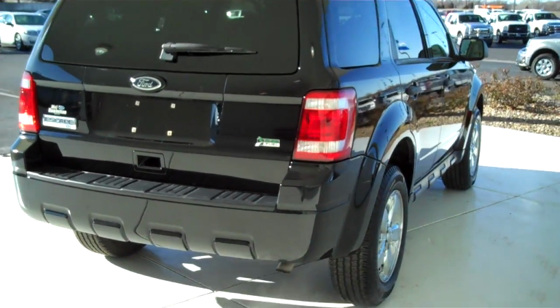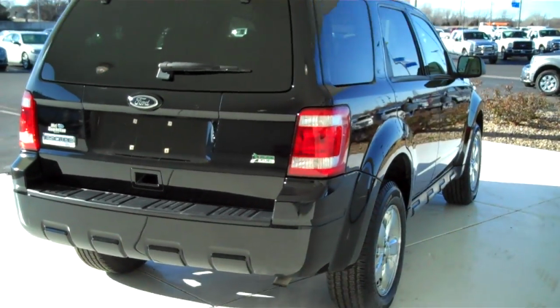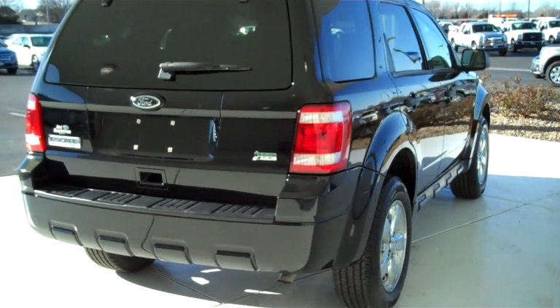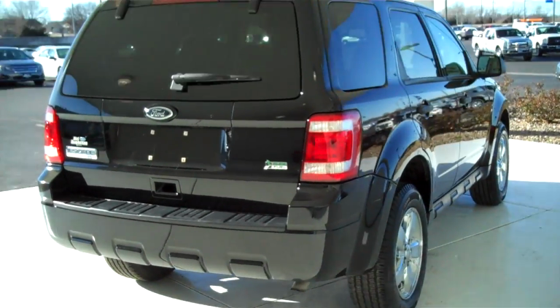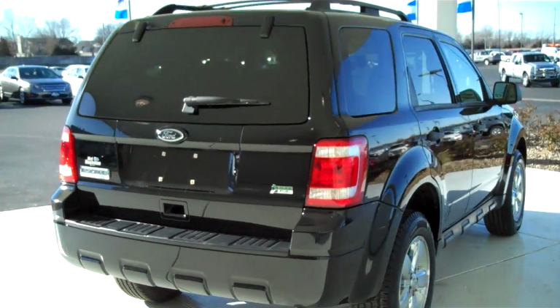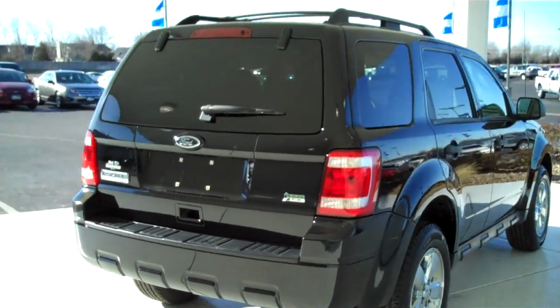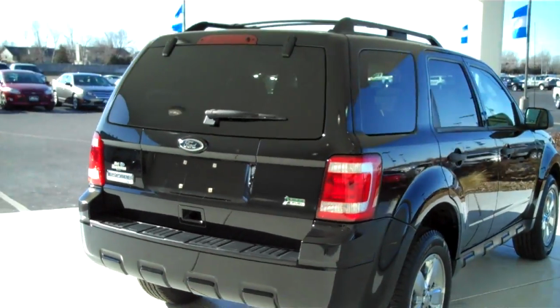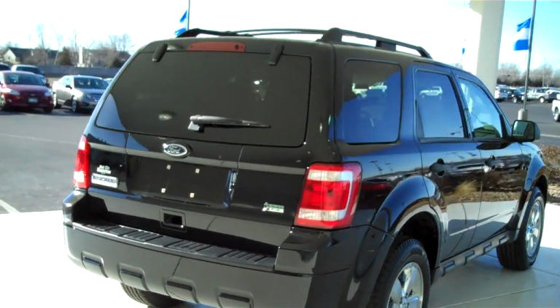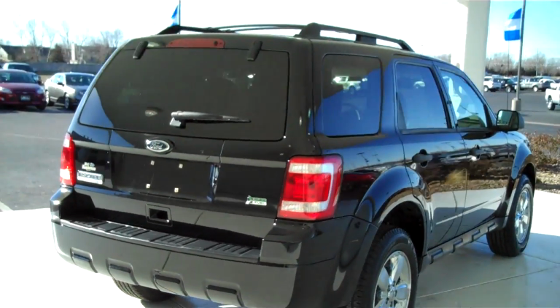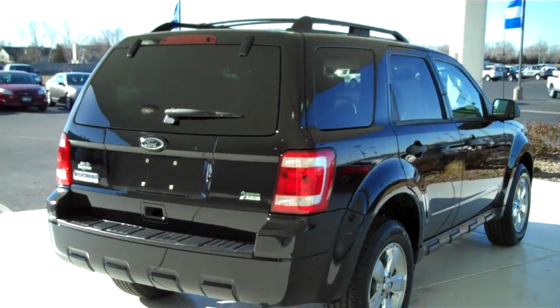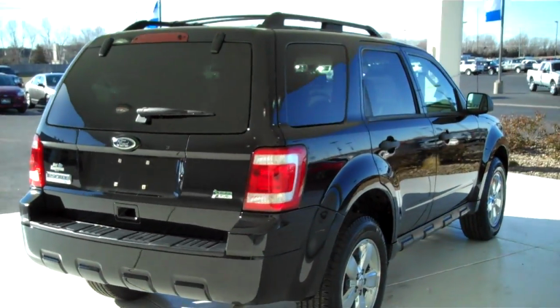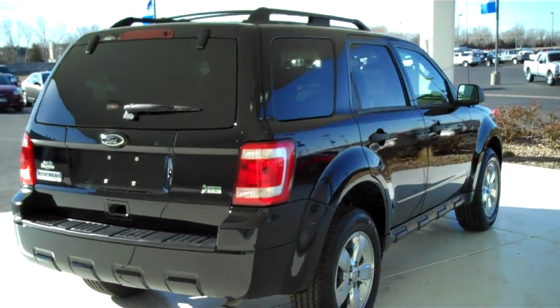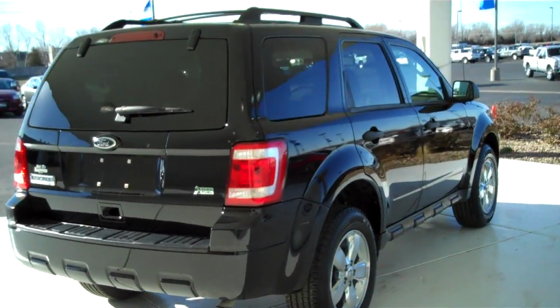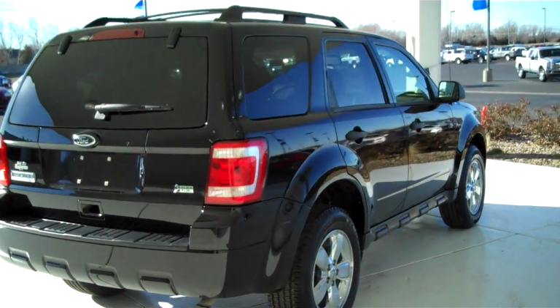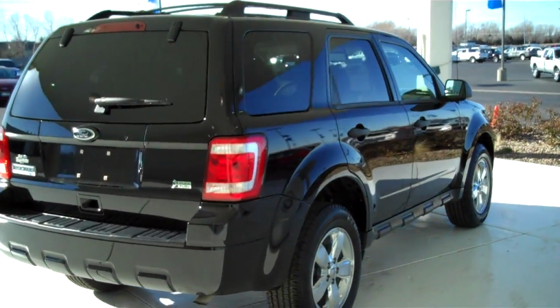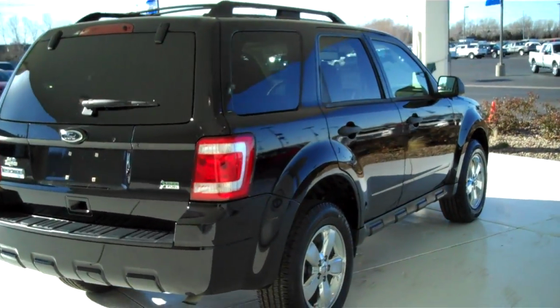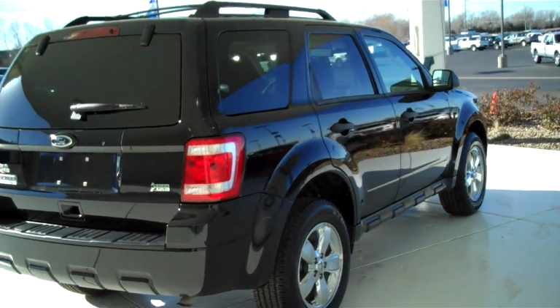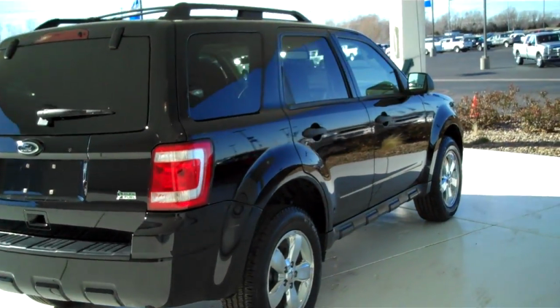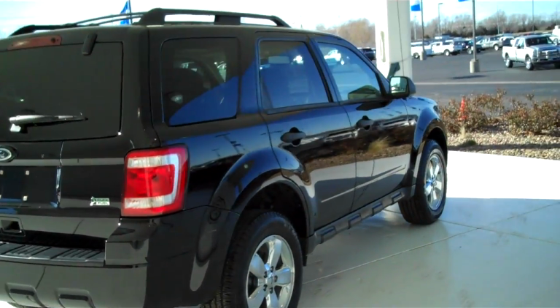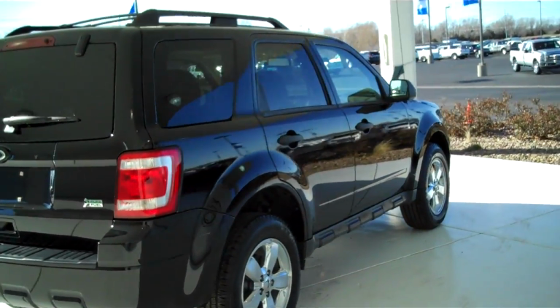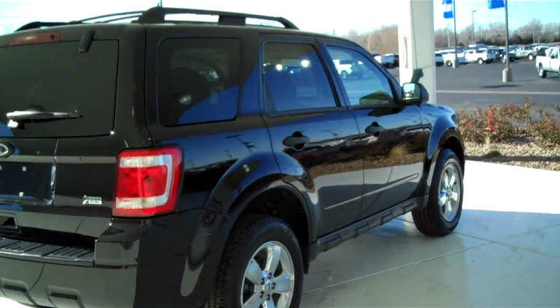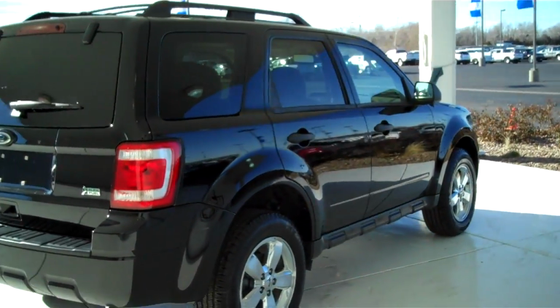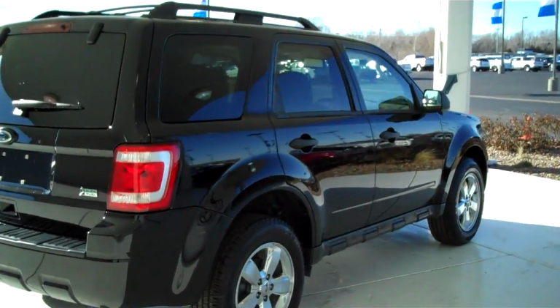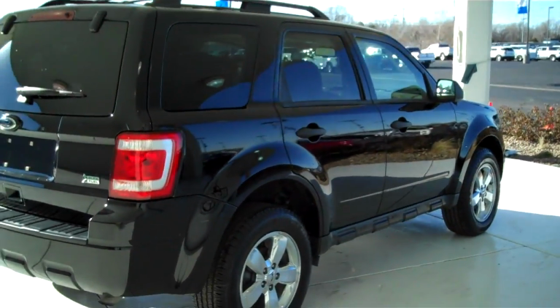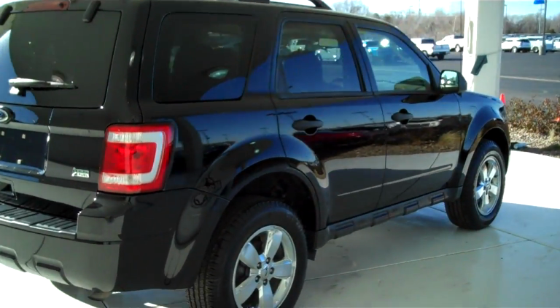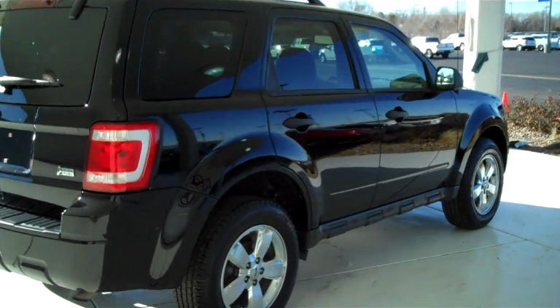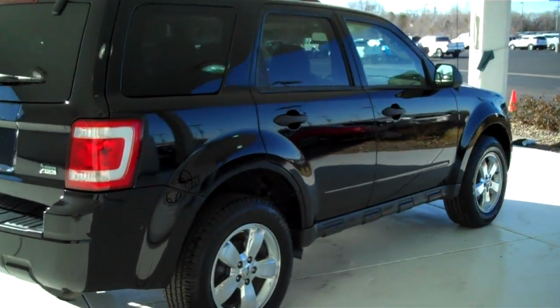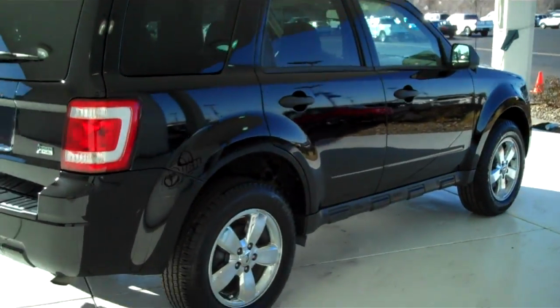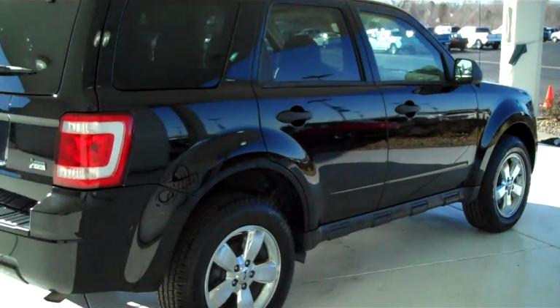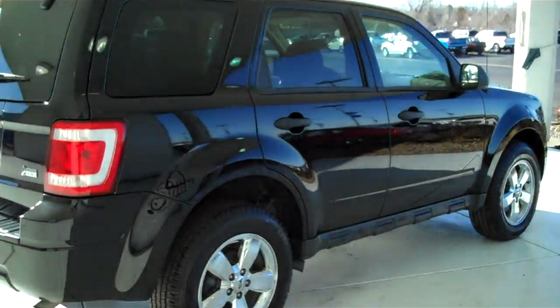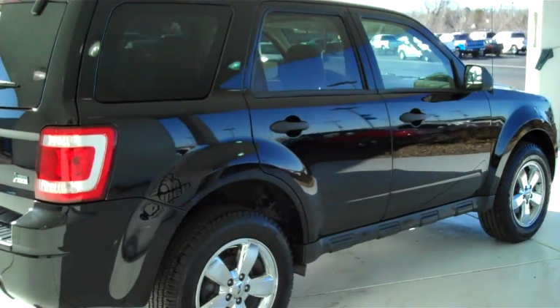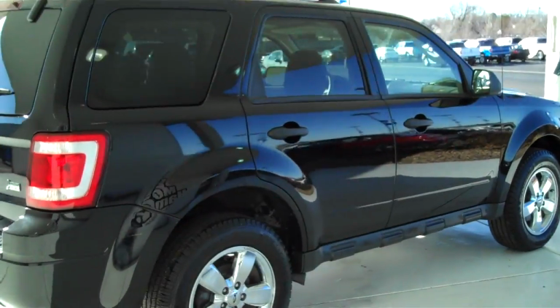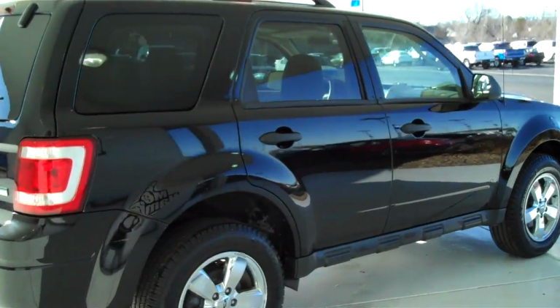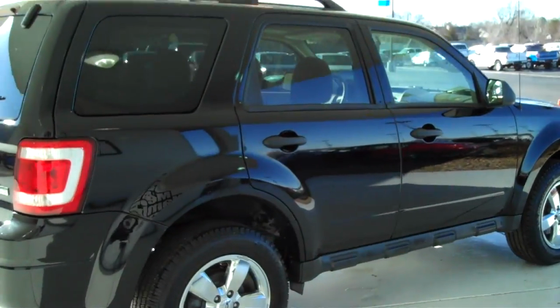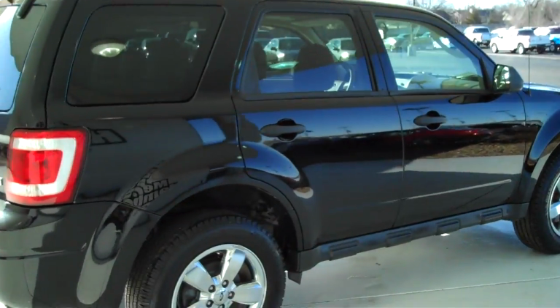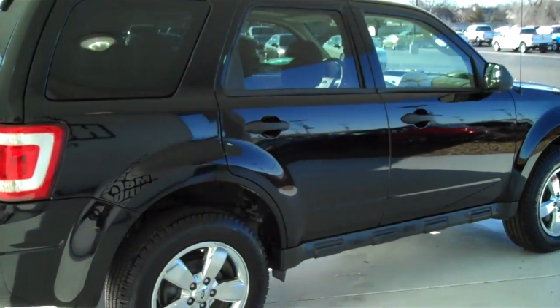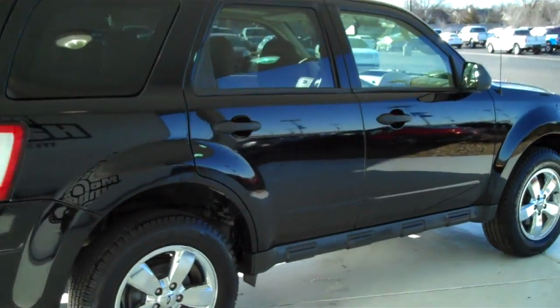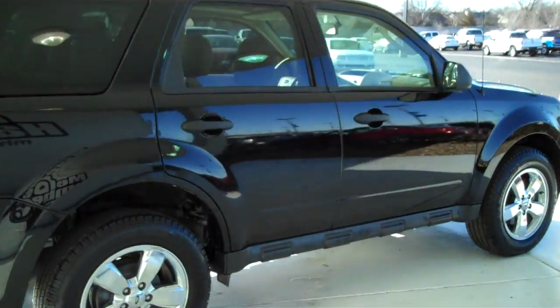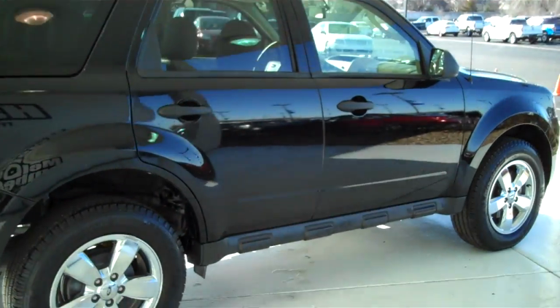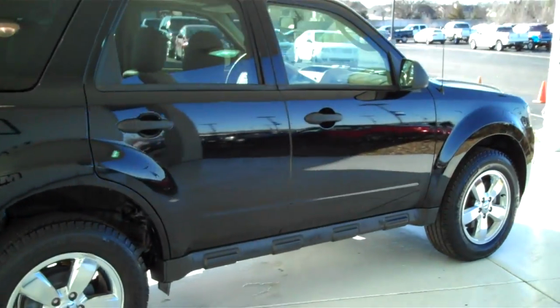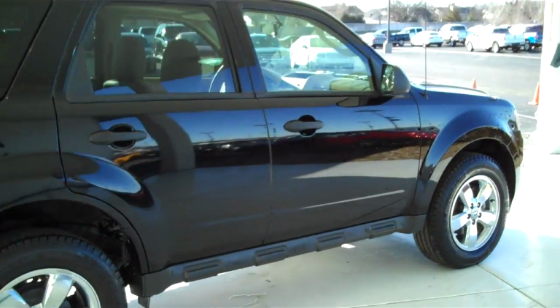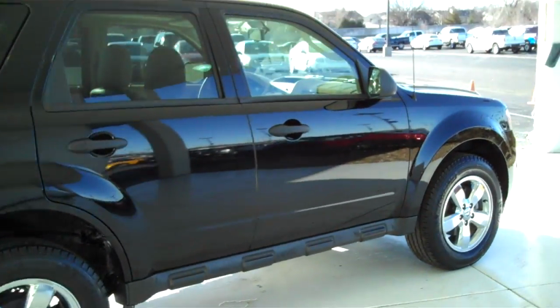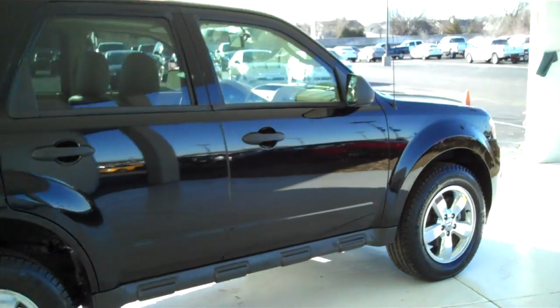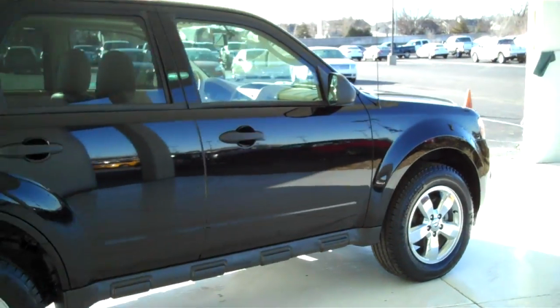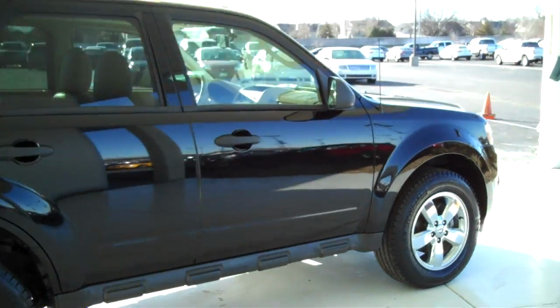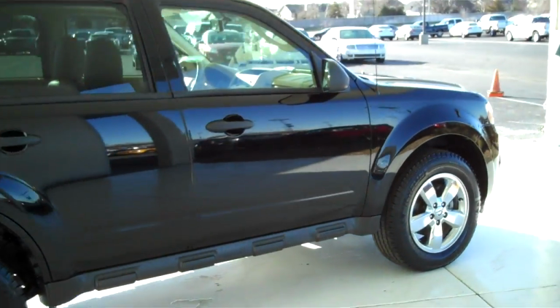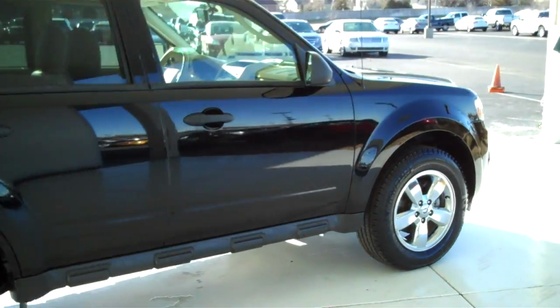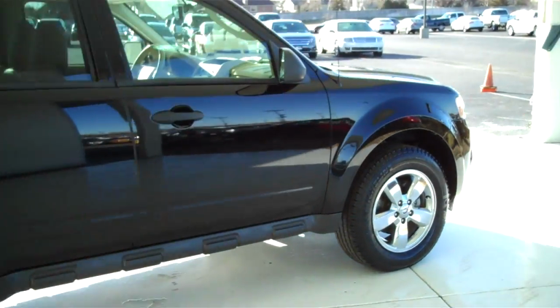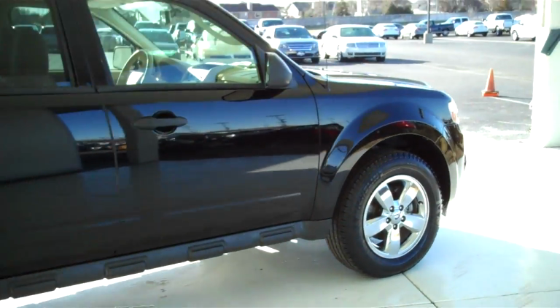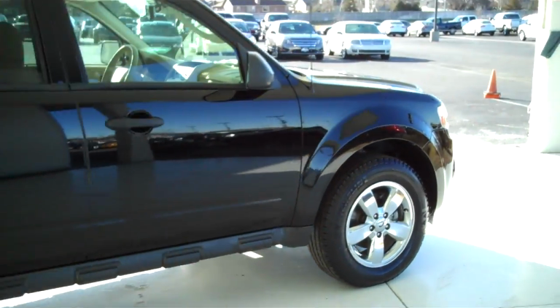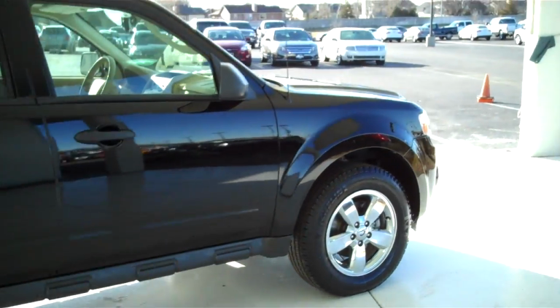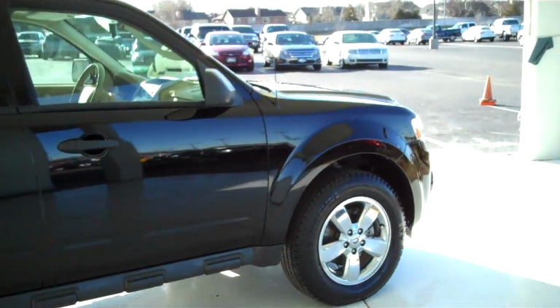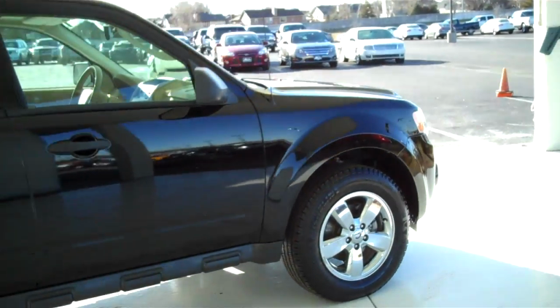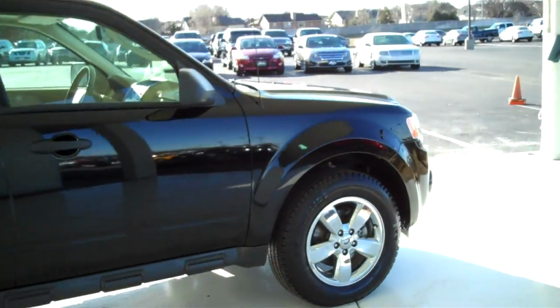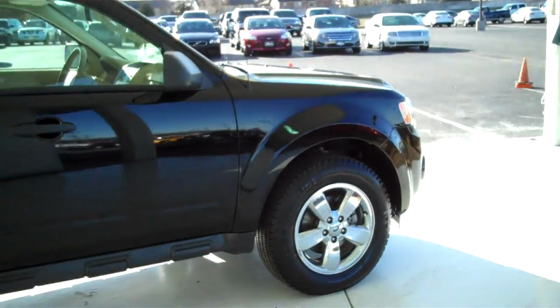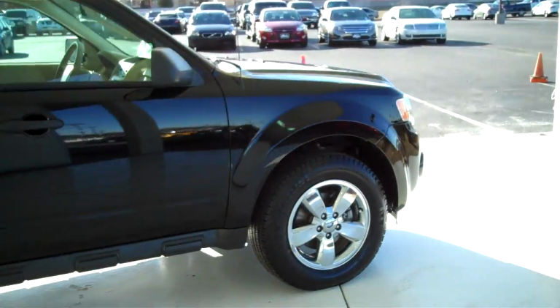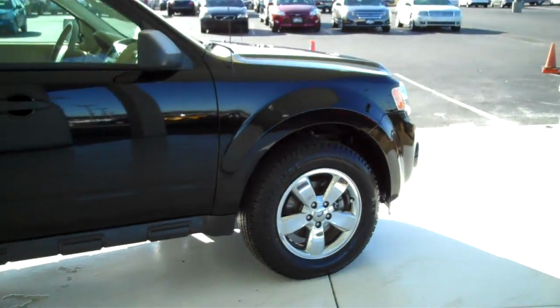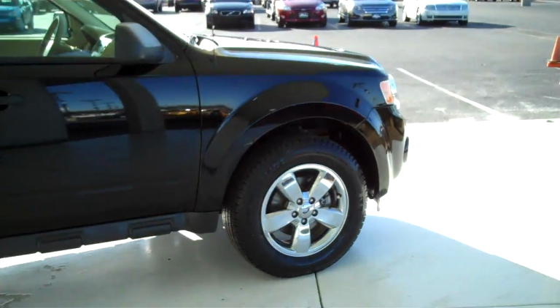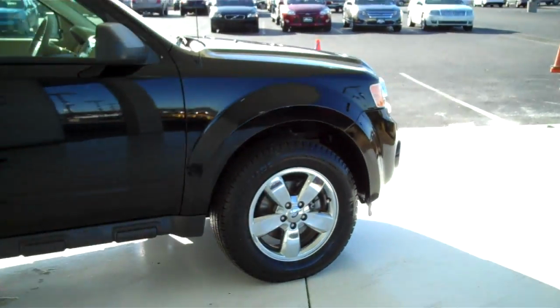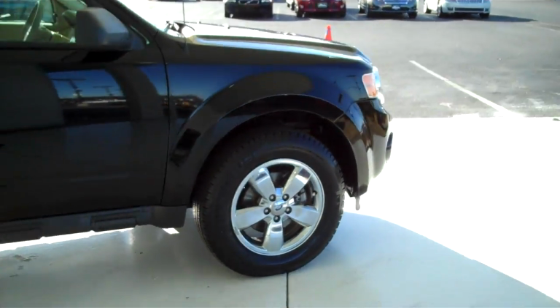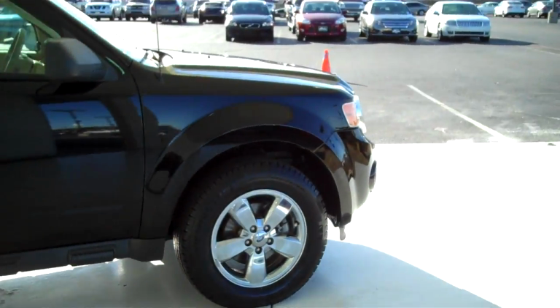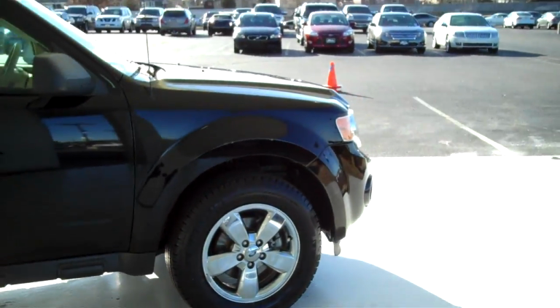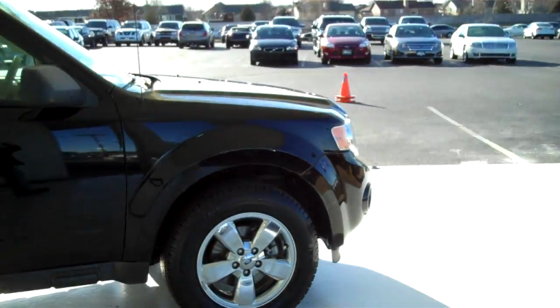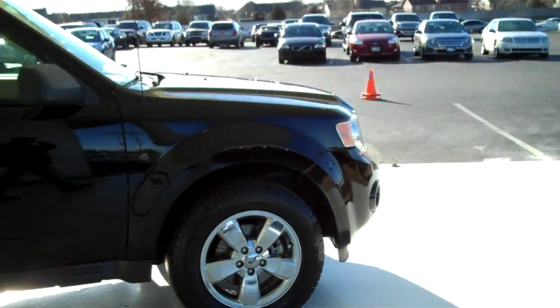It is flex fuel. We have lots of Escapes to choose from, all kinds of different colors and options available, new and pre-owned.